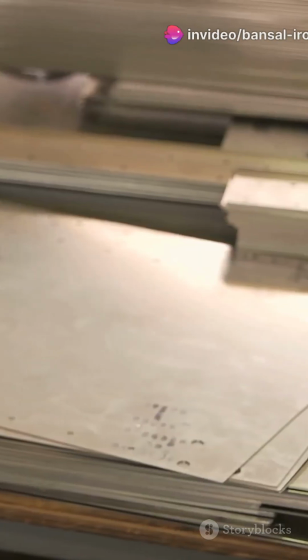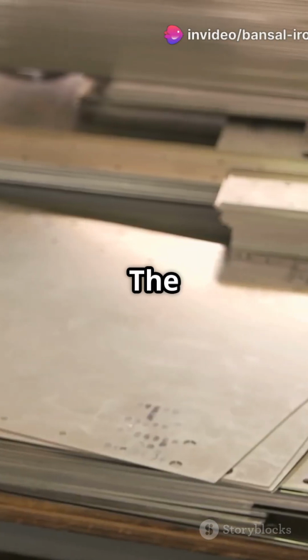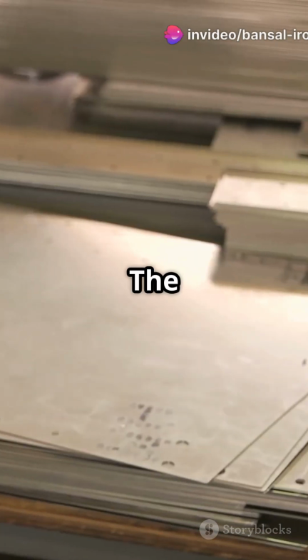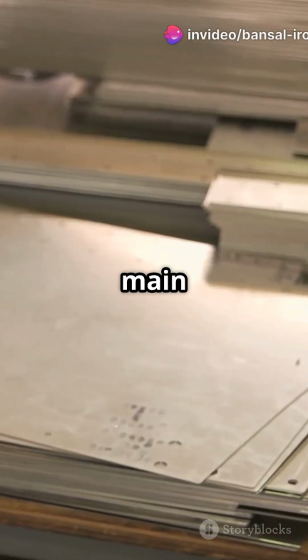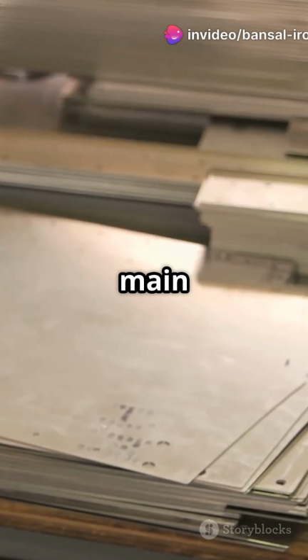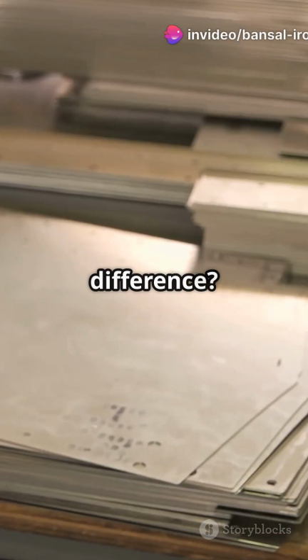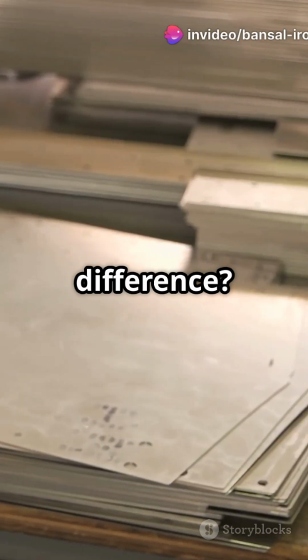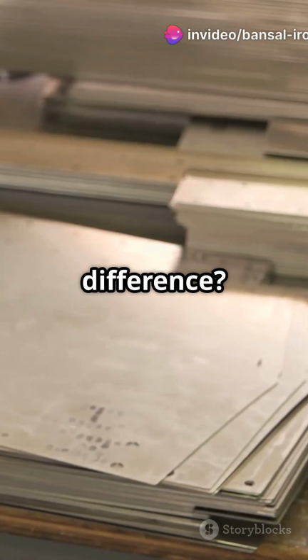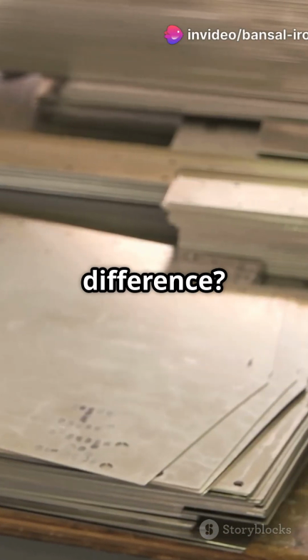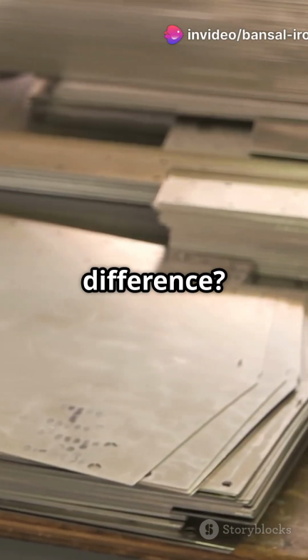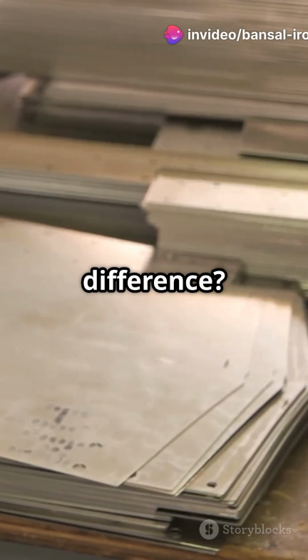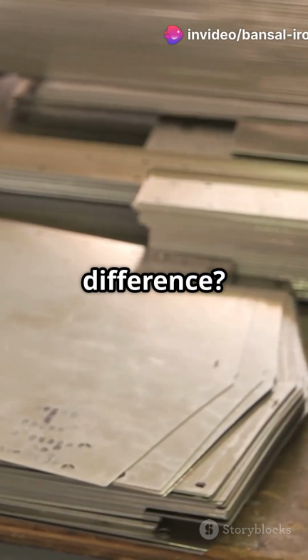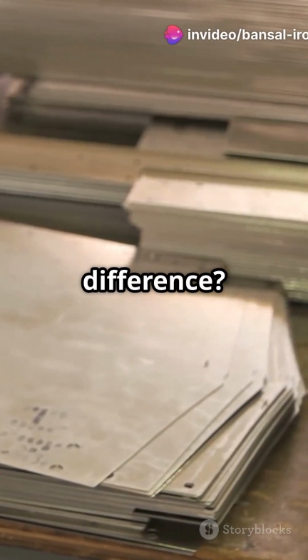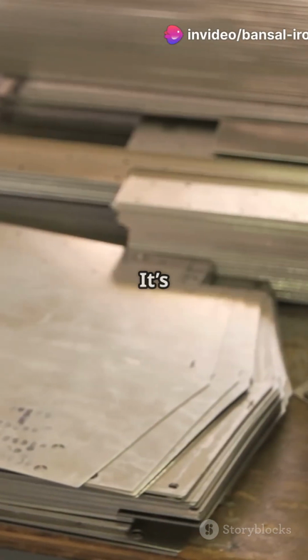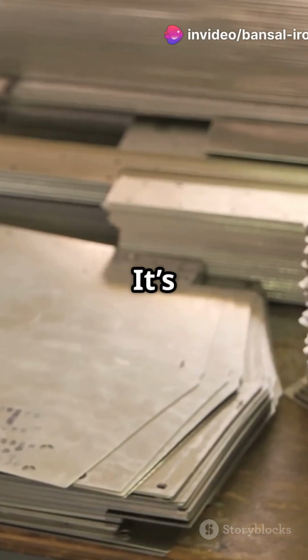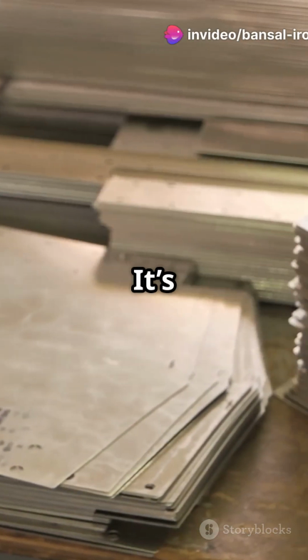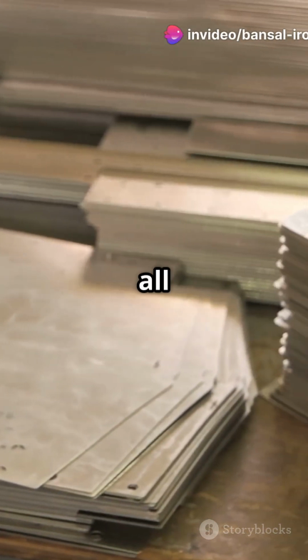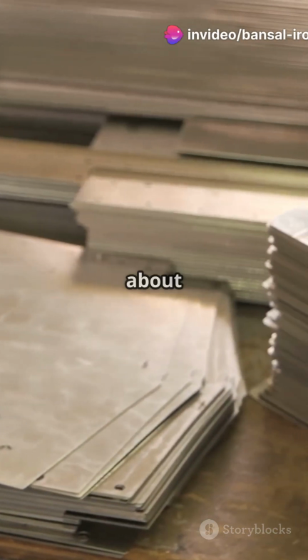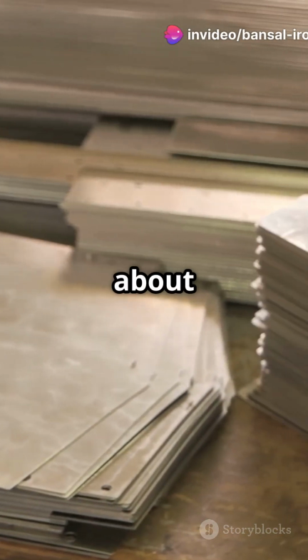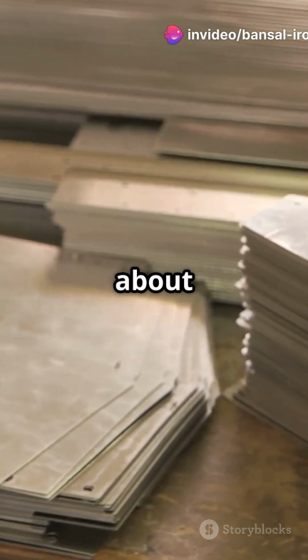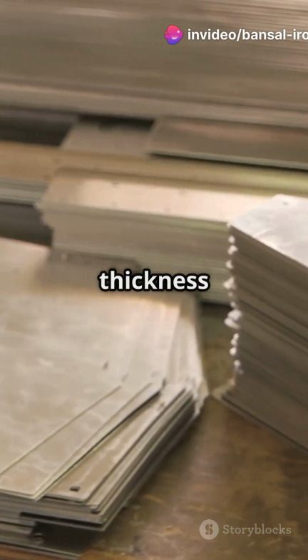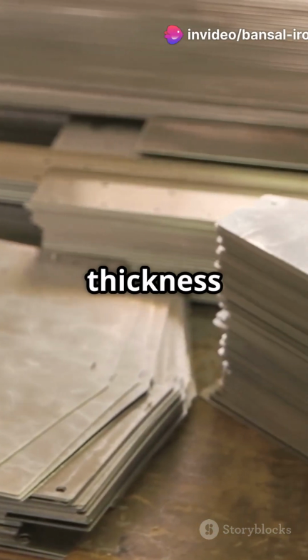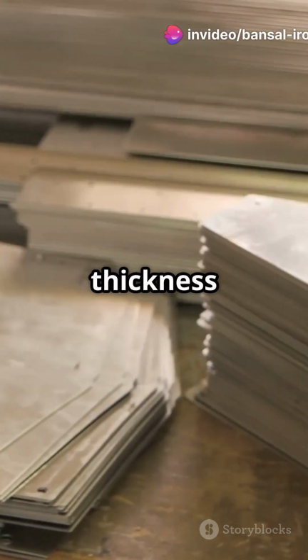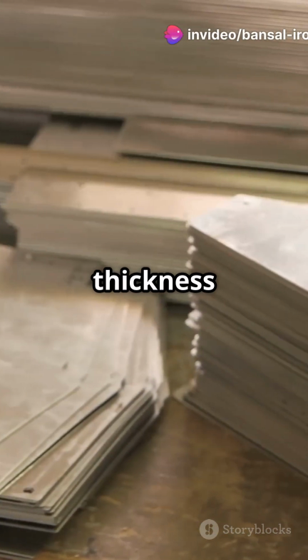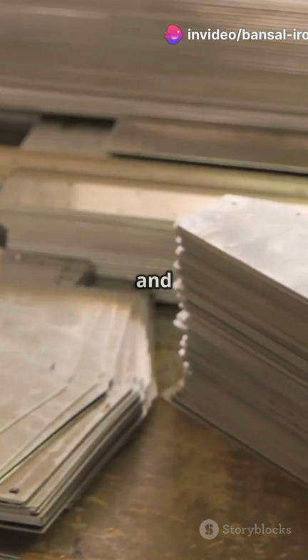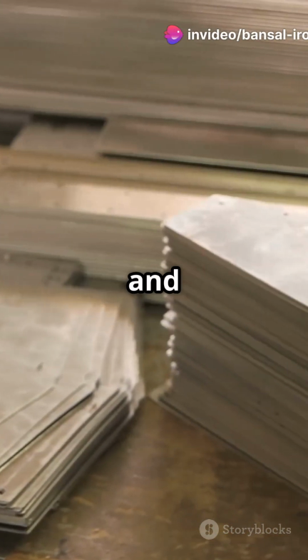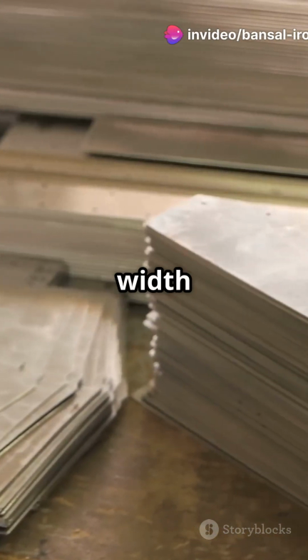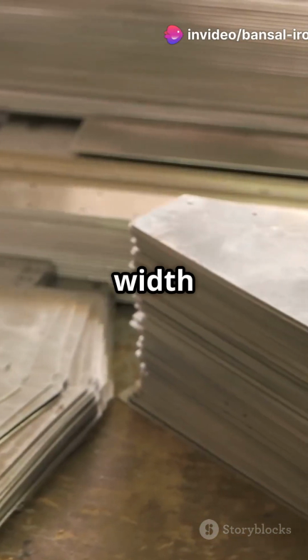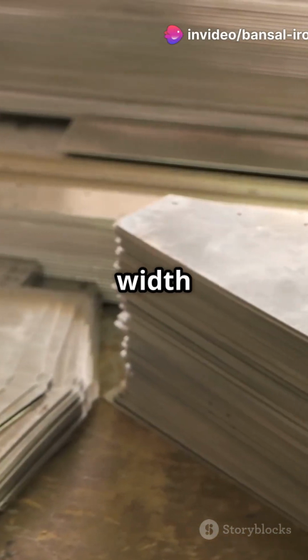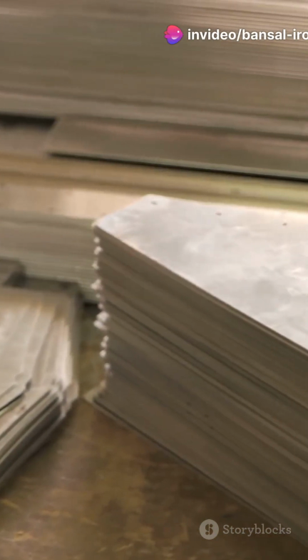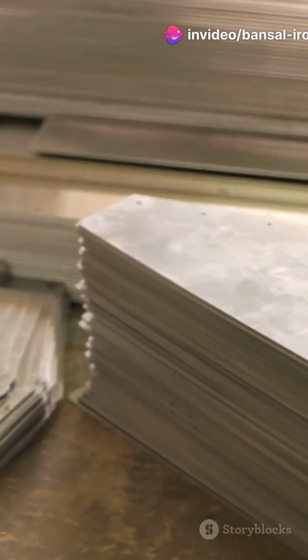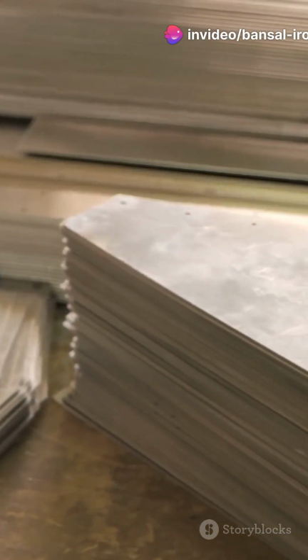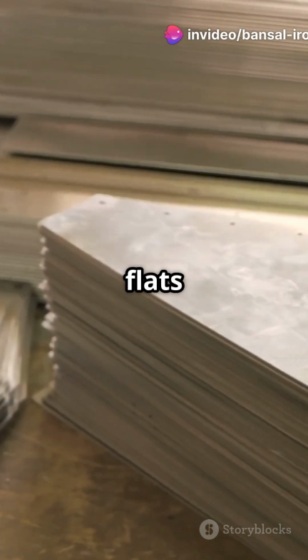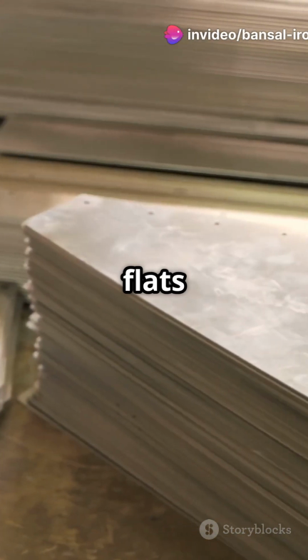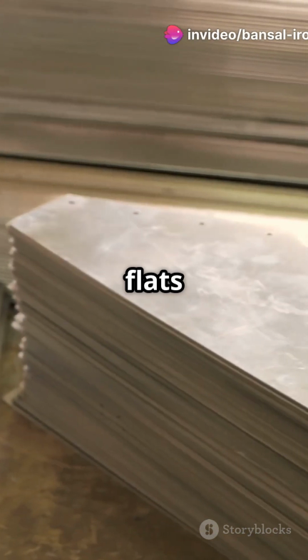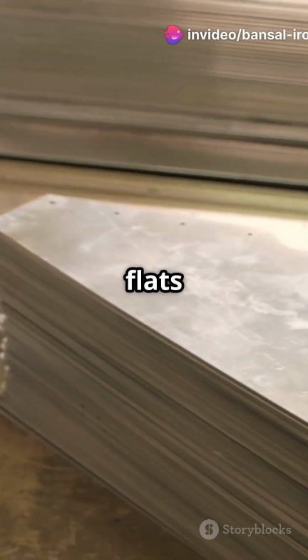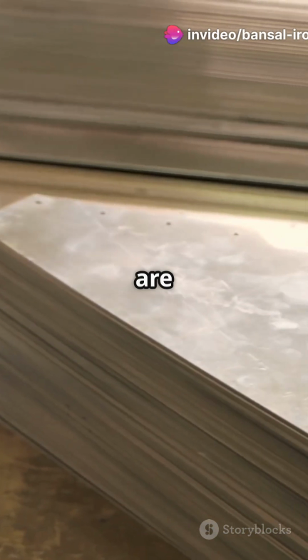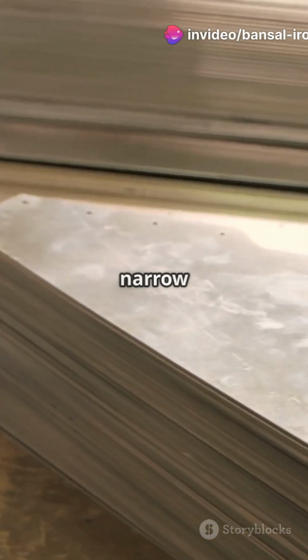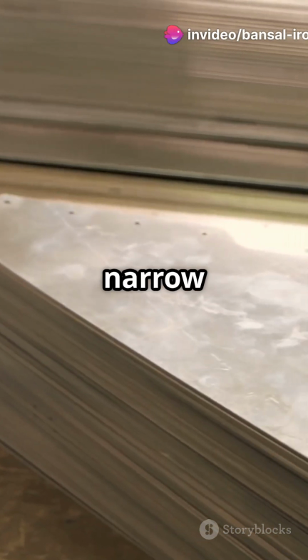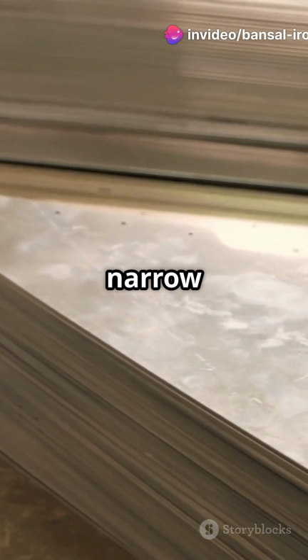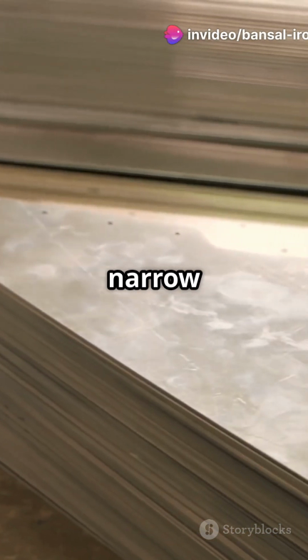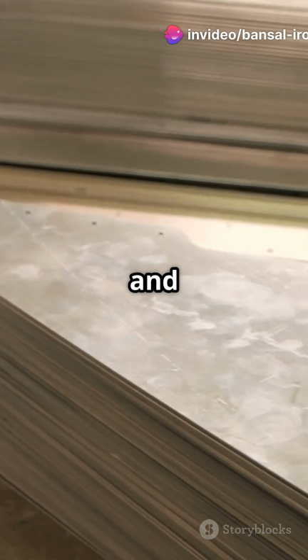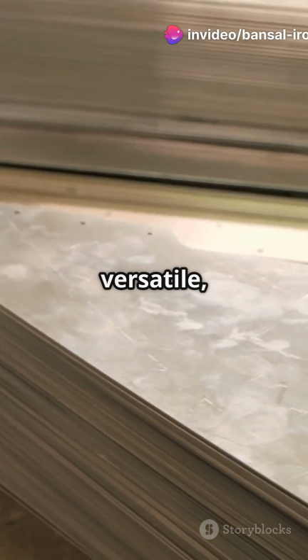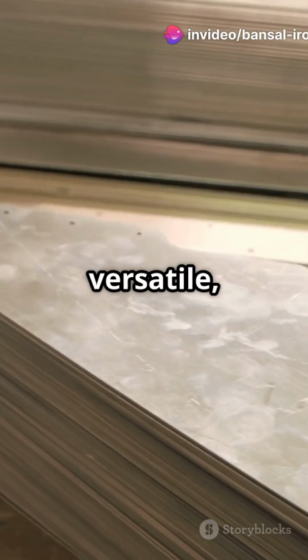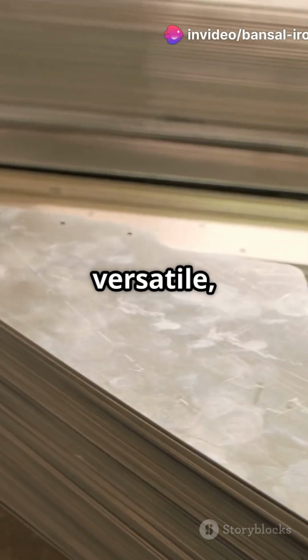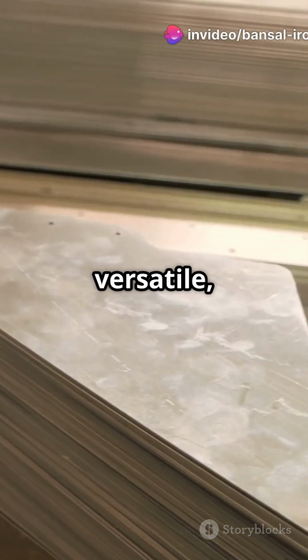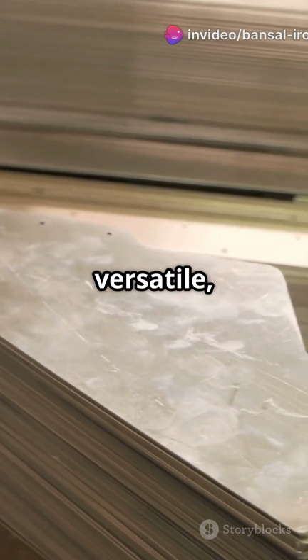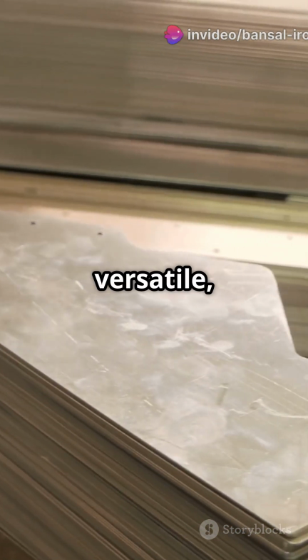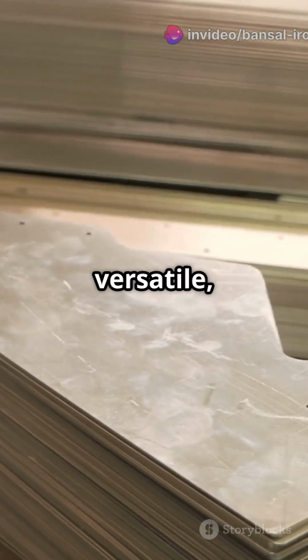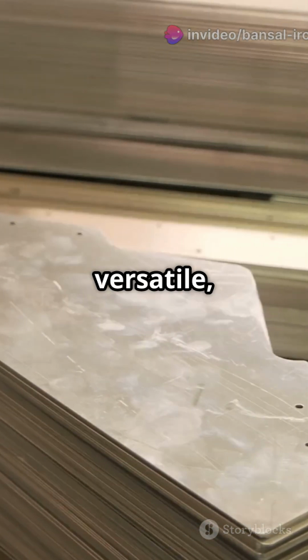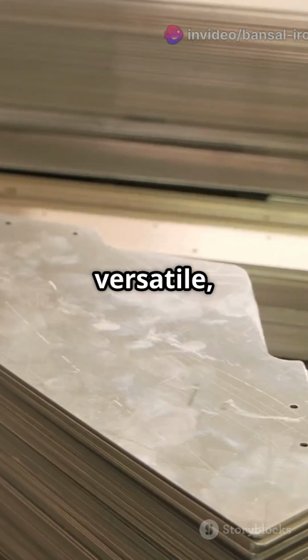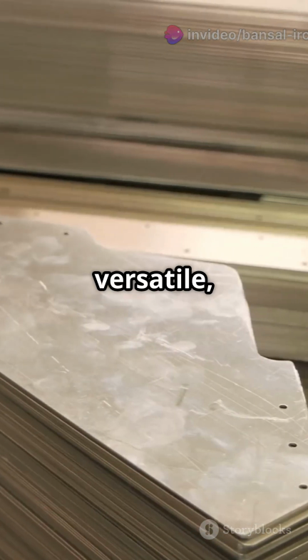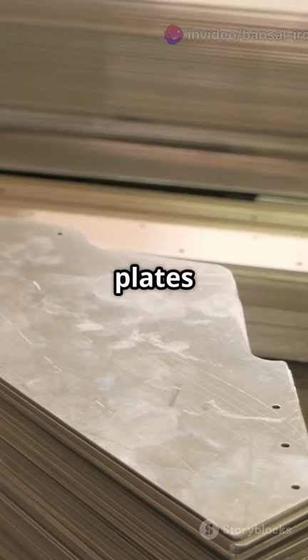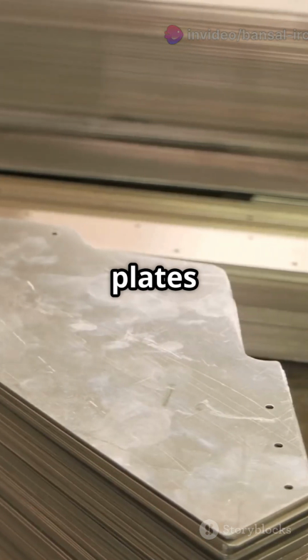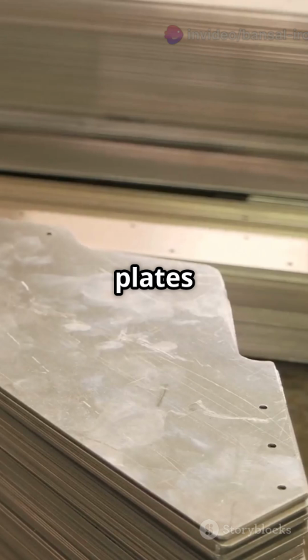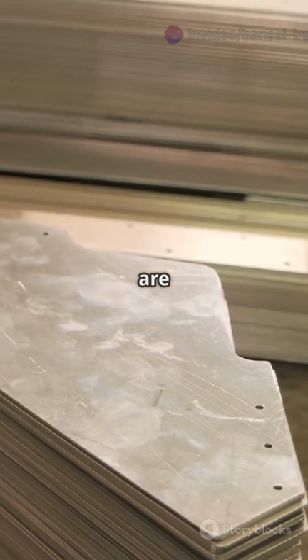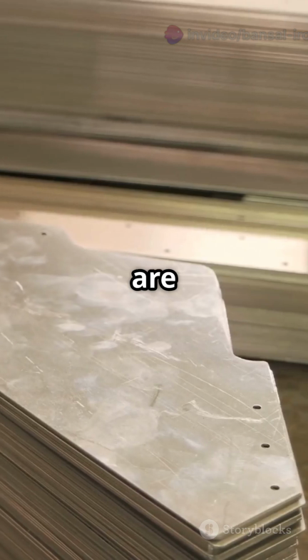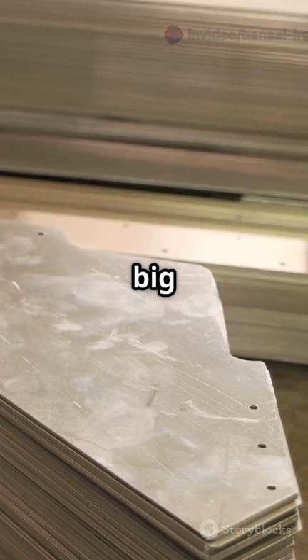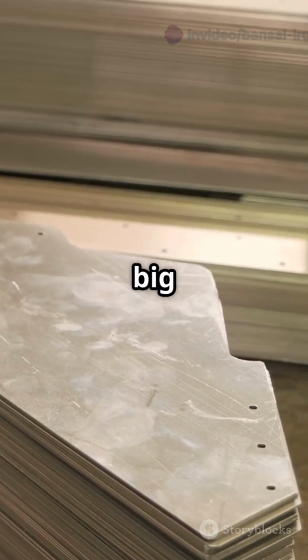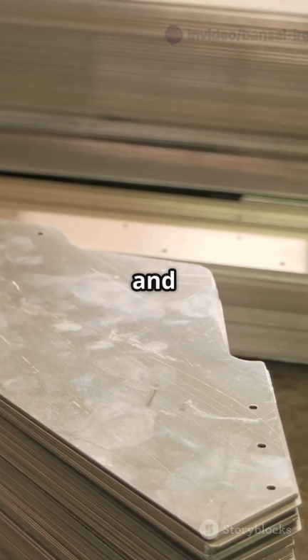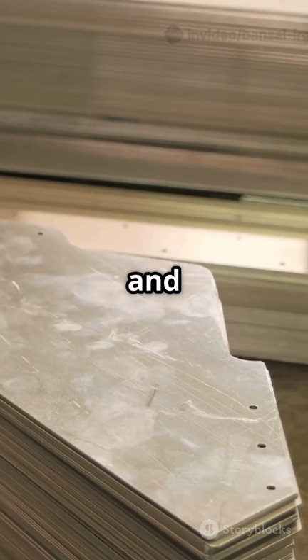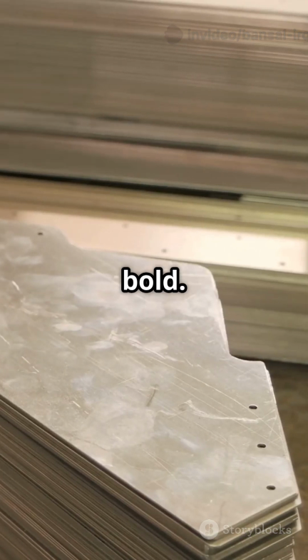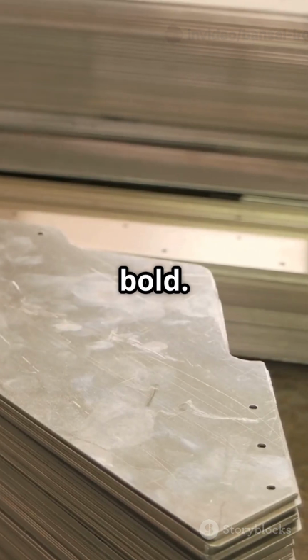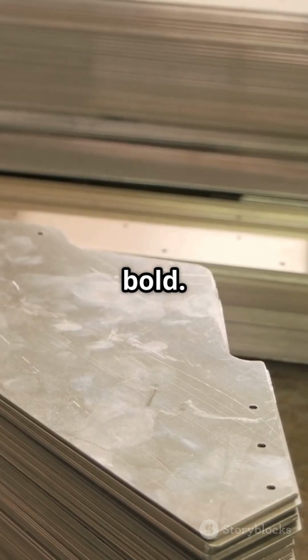The main difference? It's all about thickness and width. Flats are narrow and versatile. Plates are big and bold.